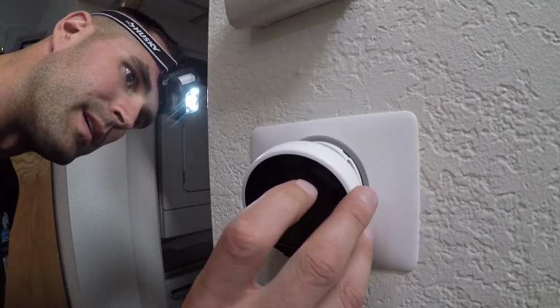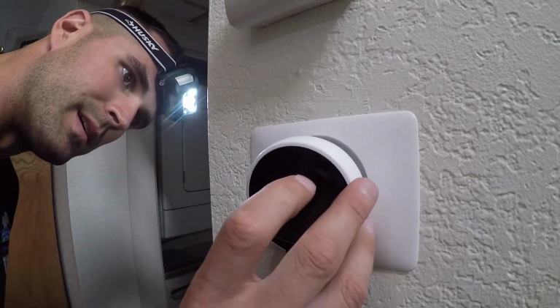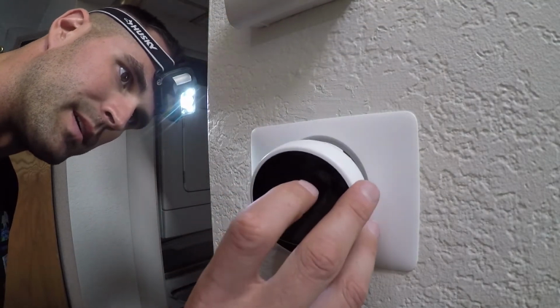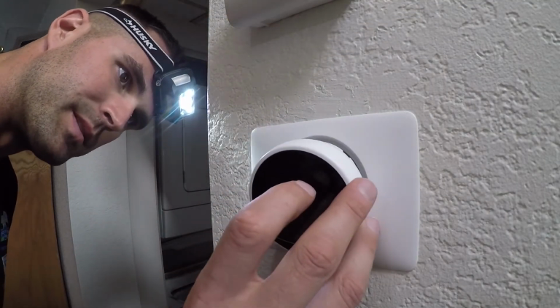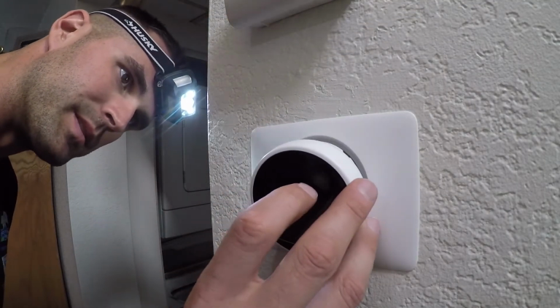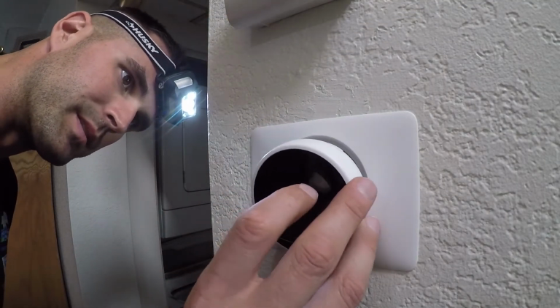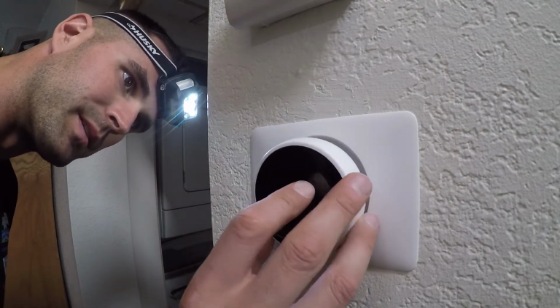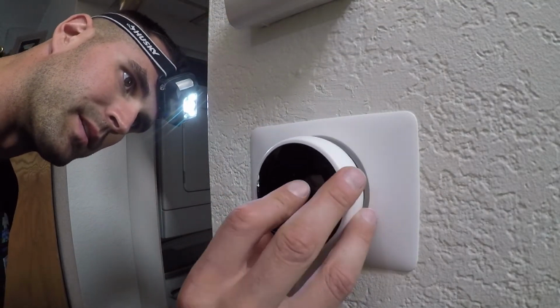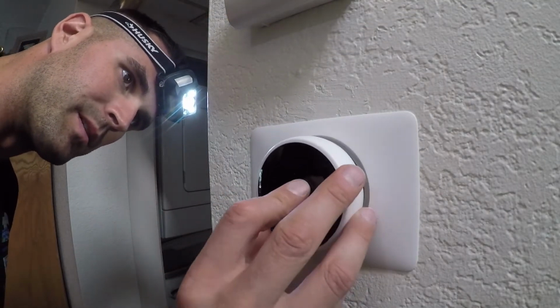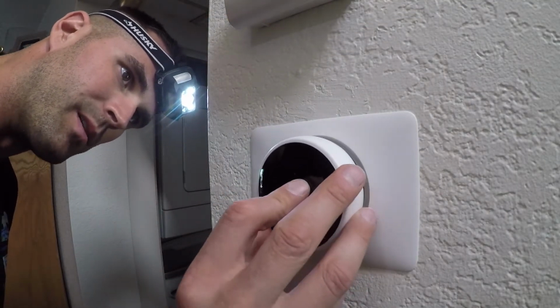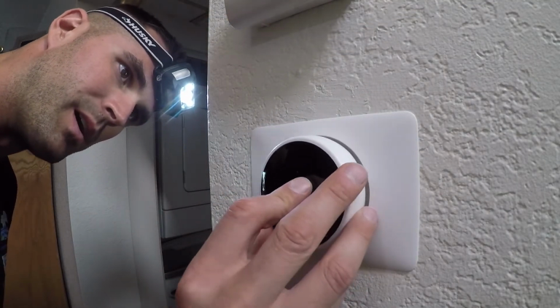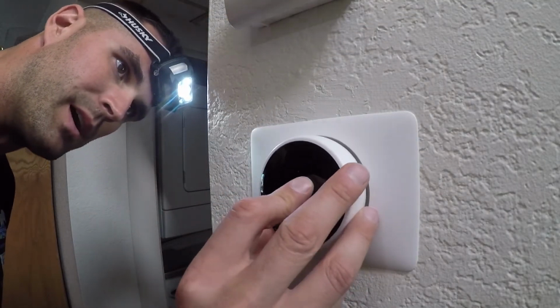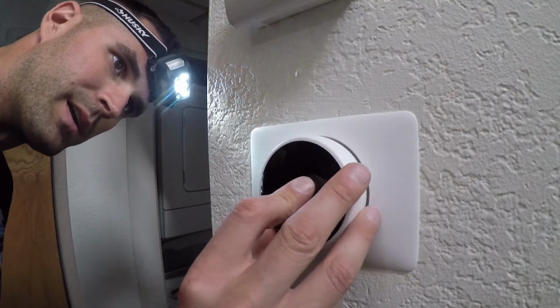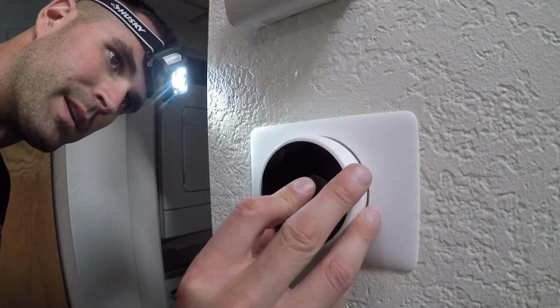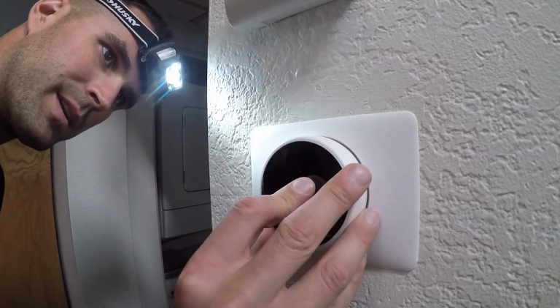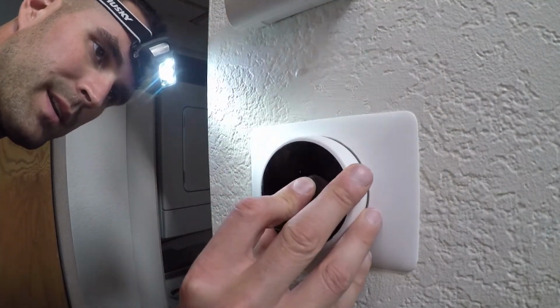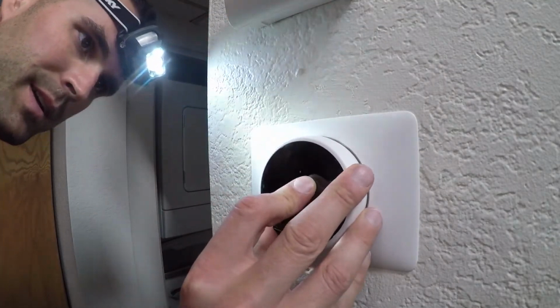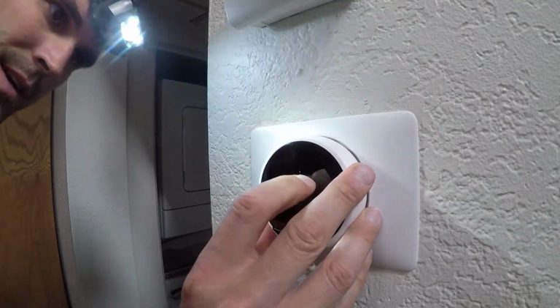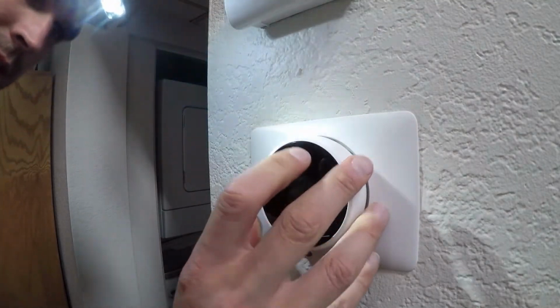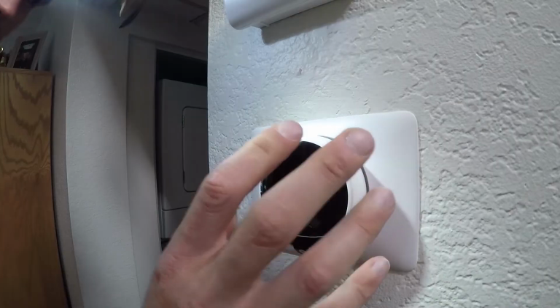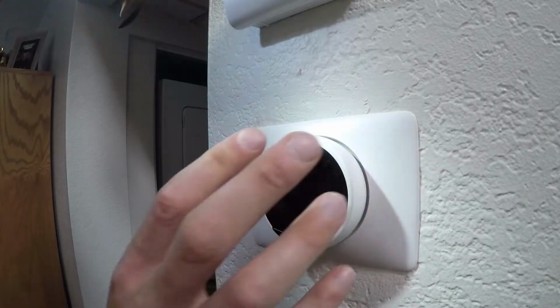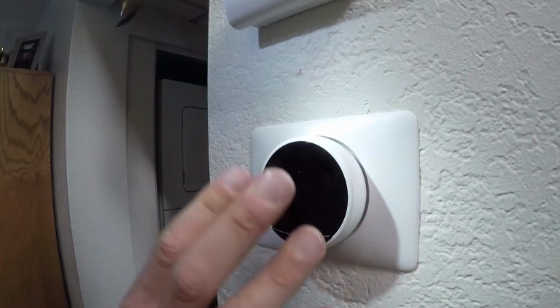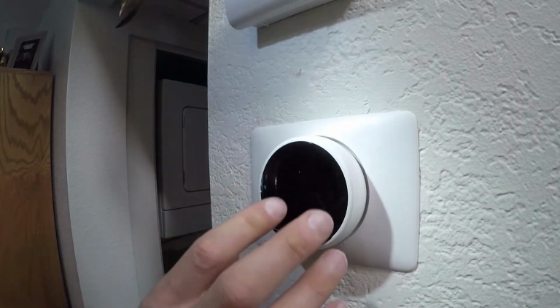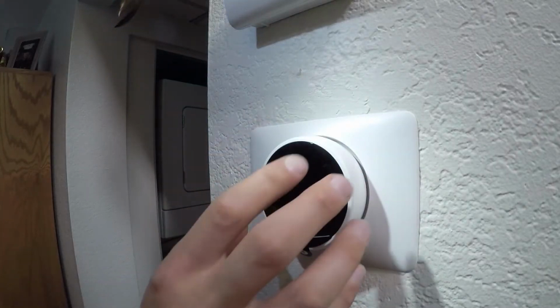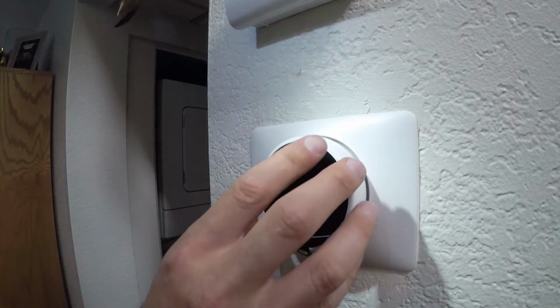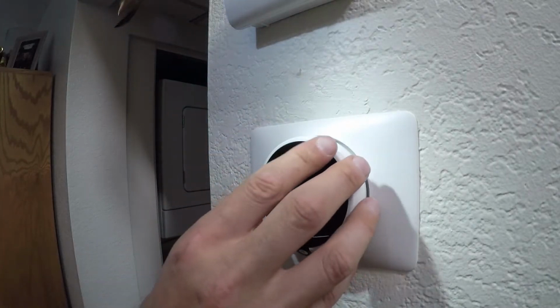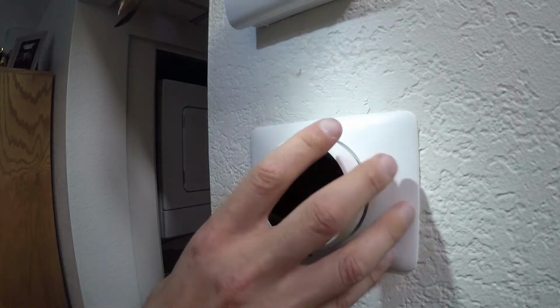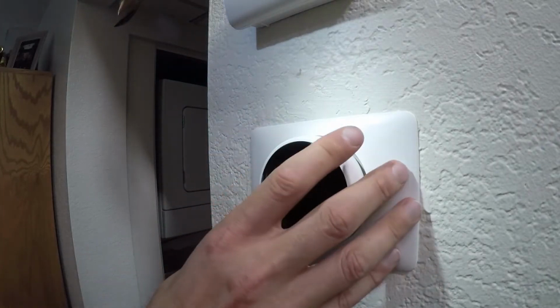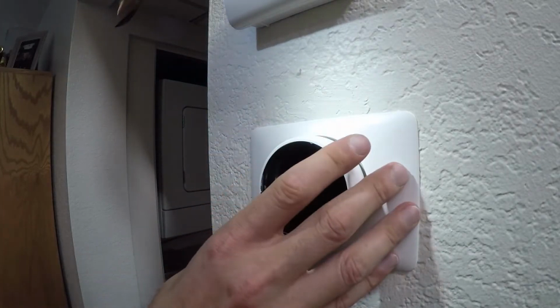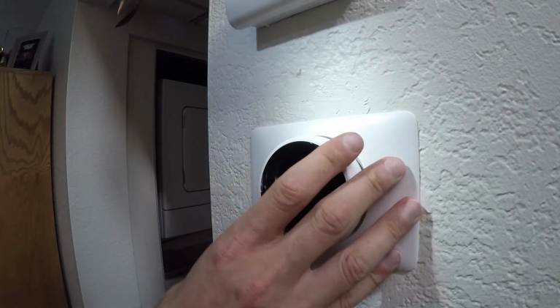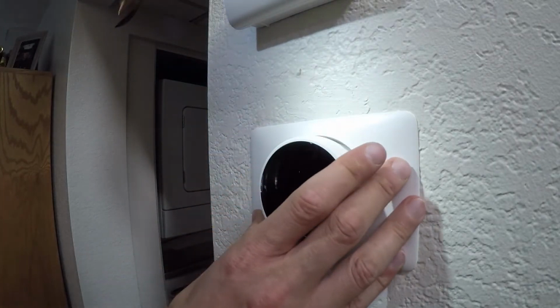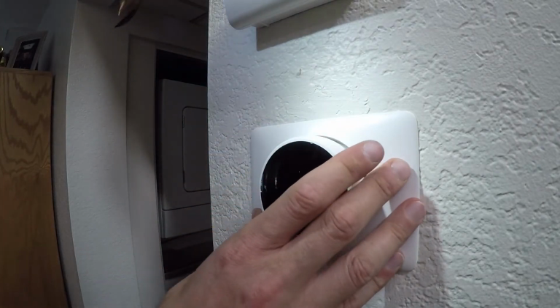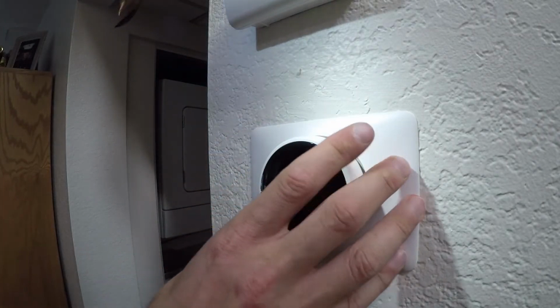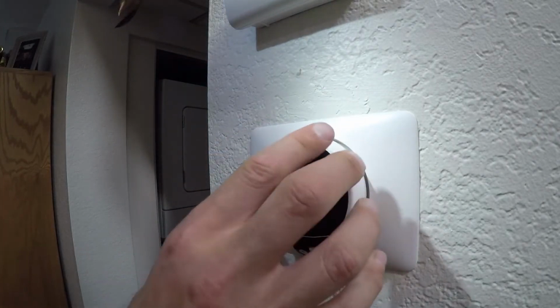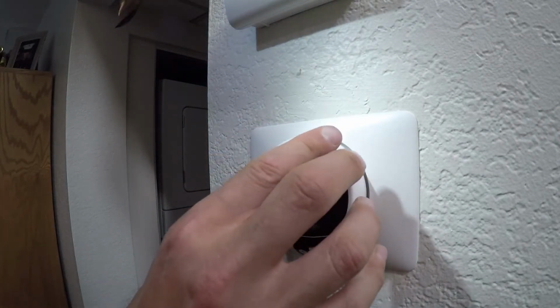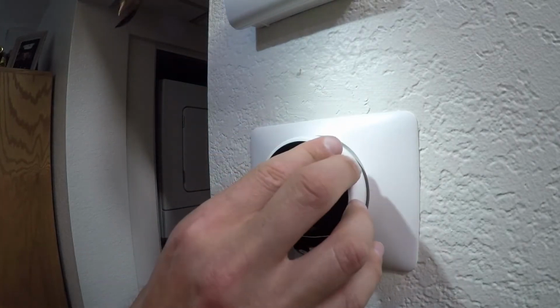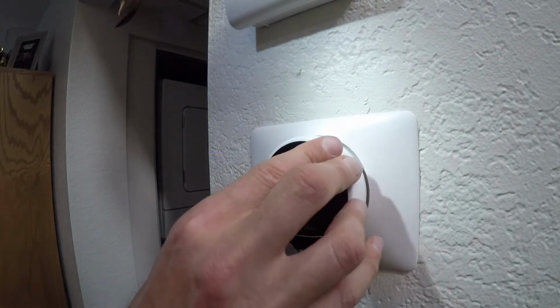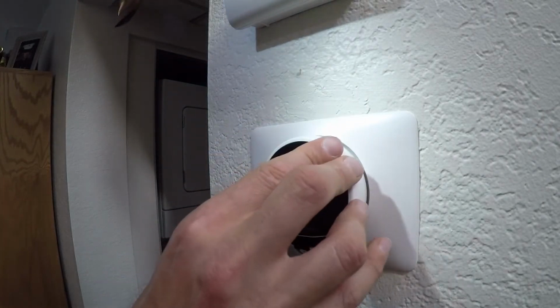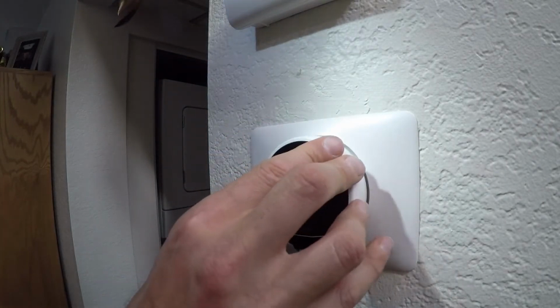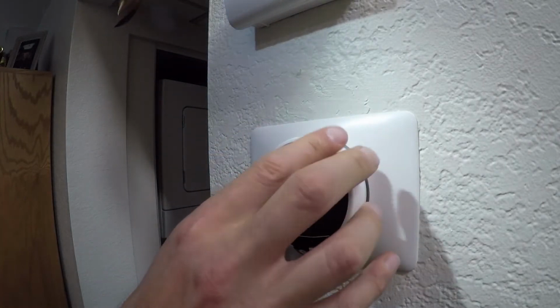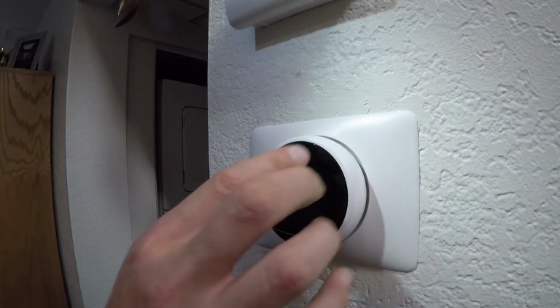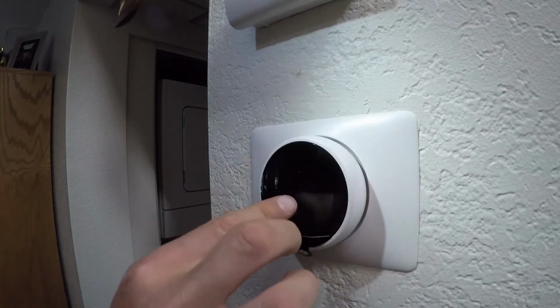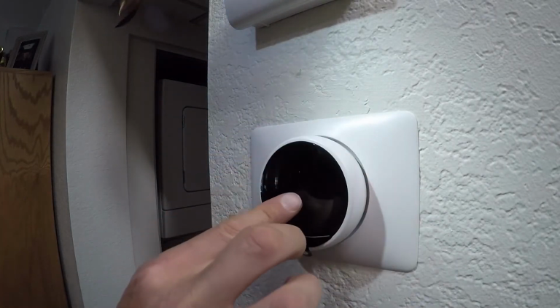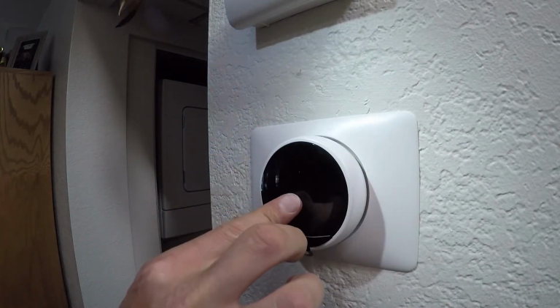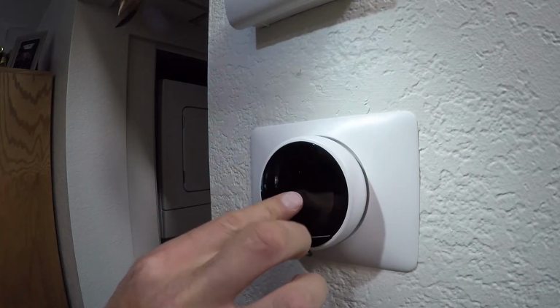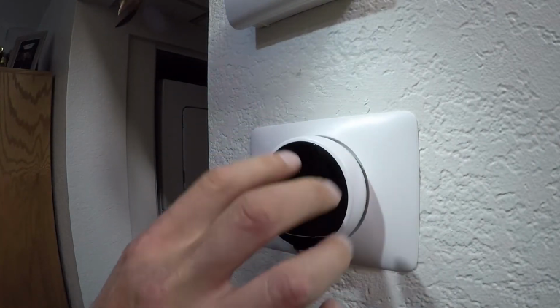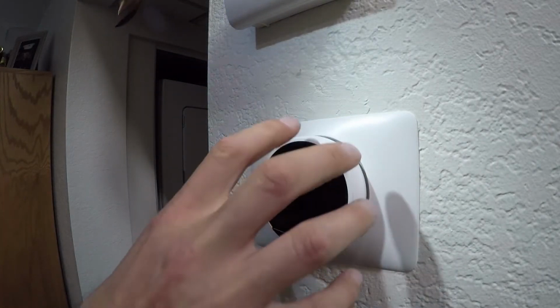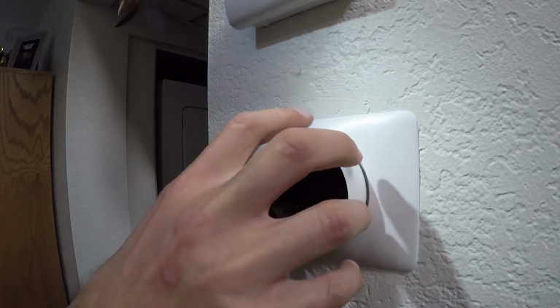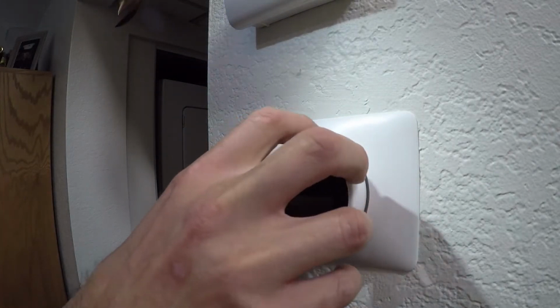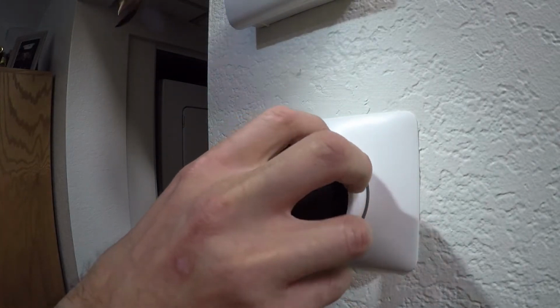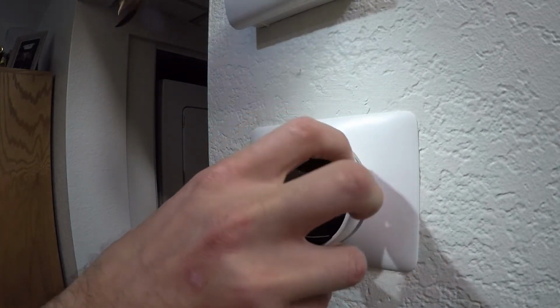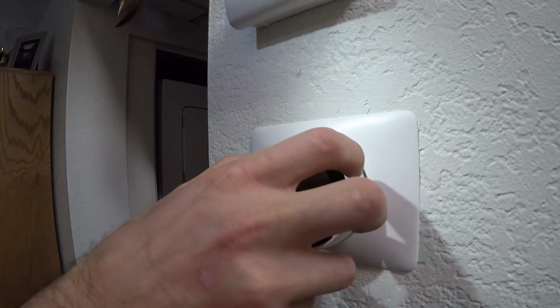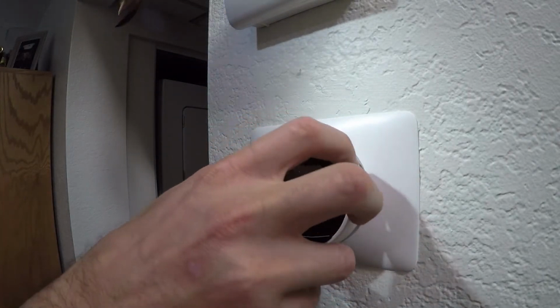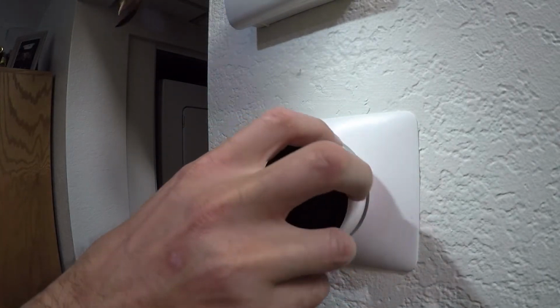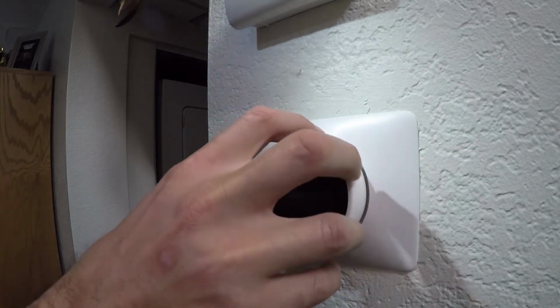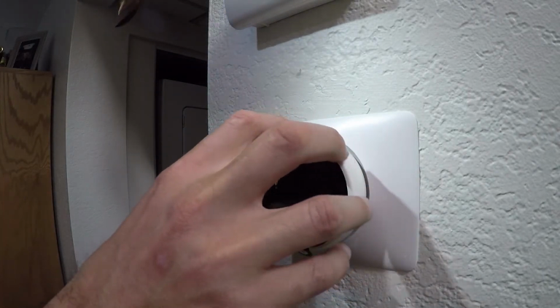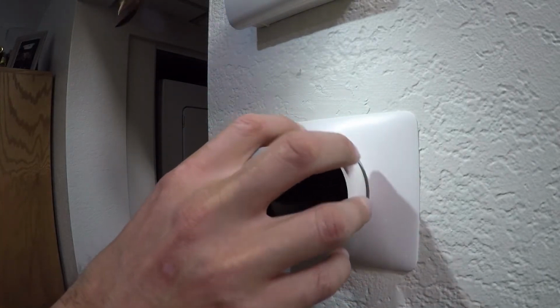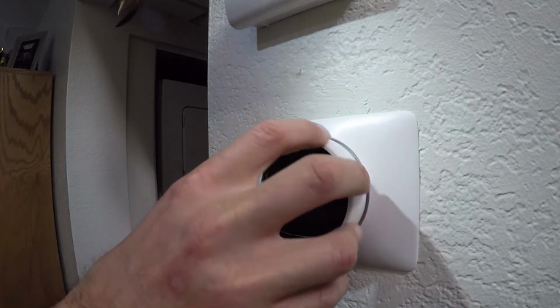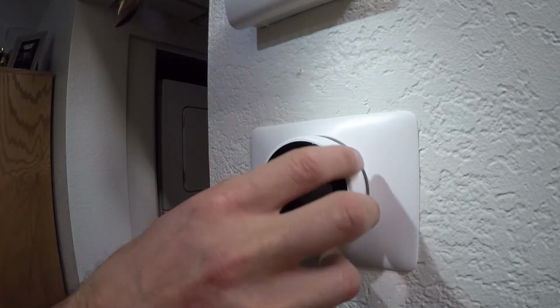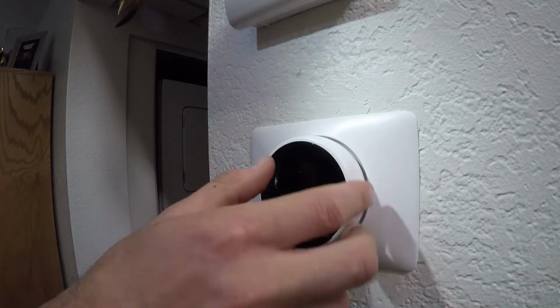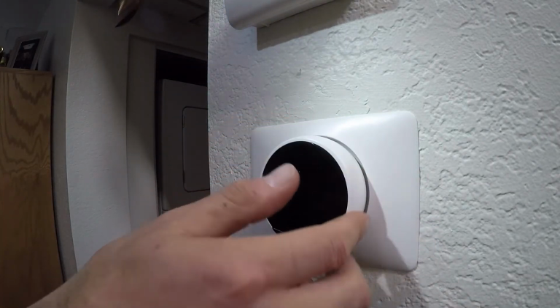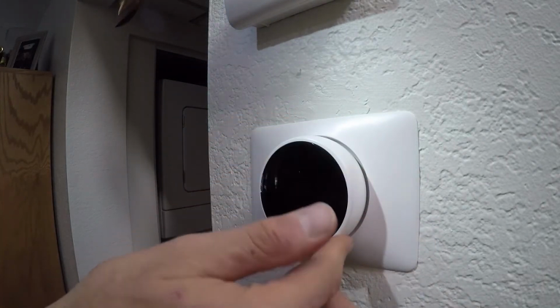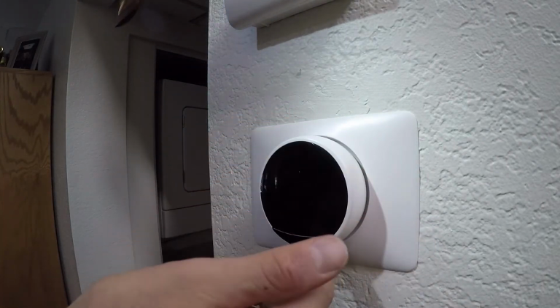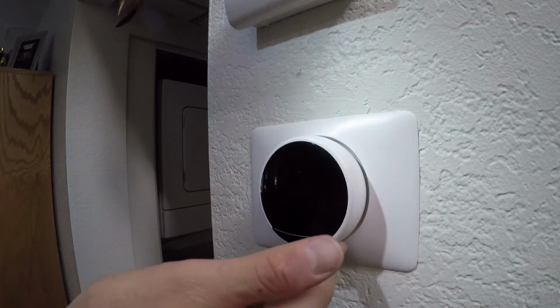Now I've got all the wires tucked in and it's pretty flush. The front plate is going to fit no problem — it's just going to go on, sync up, click in, and it's going to be nice and easy.